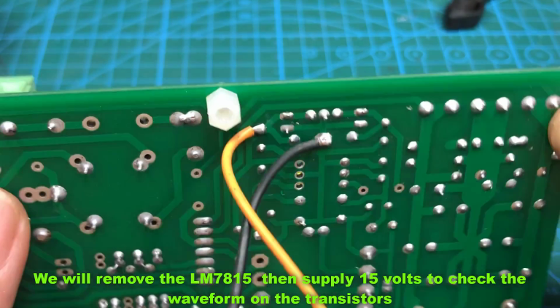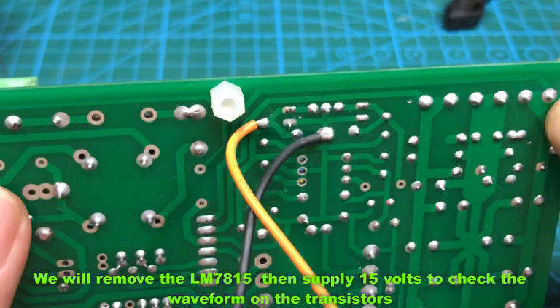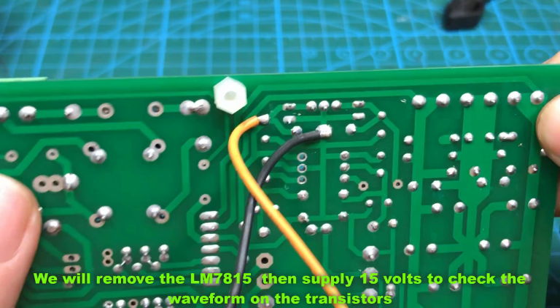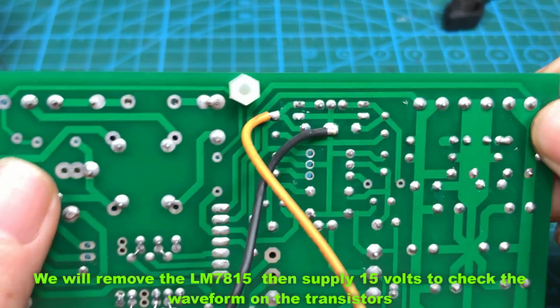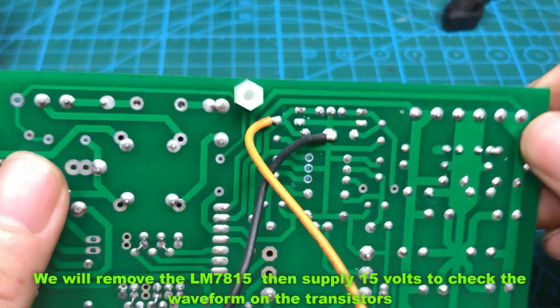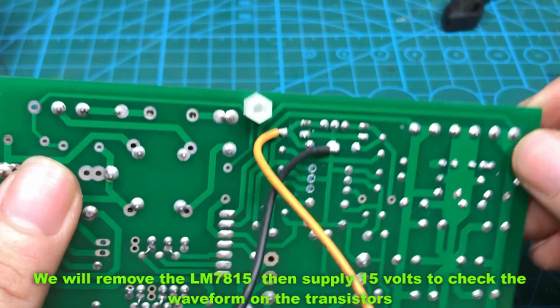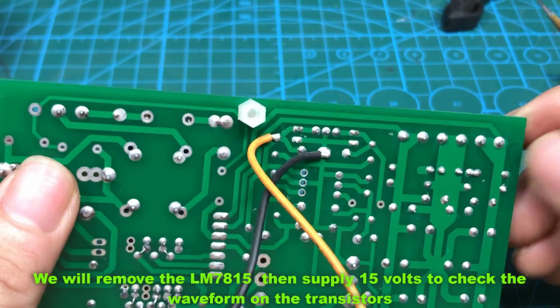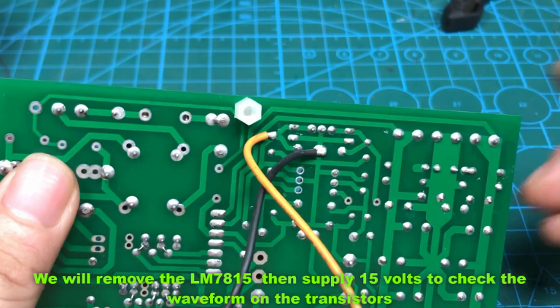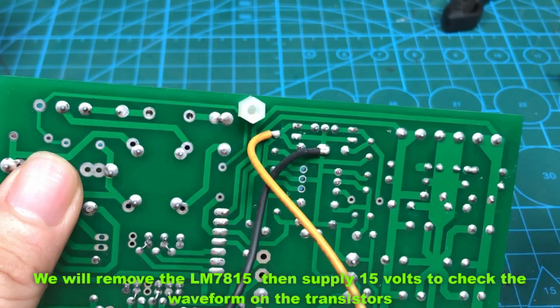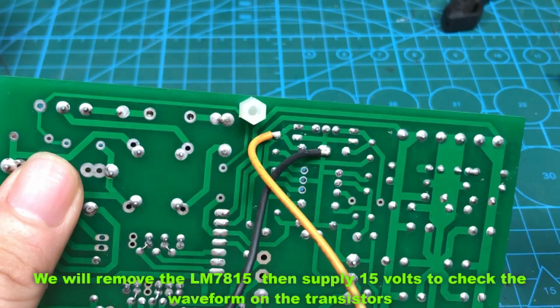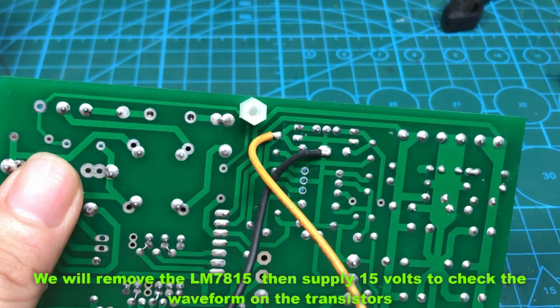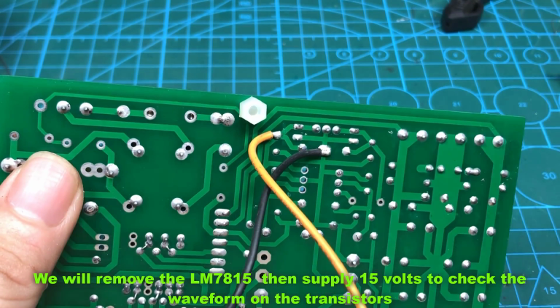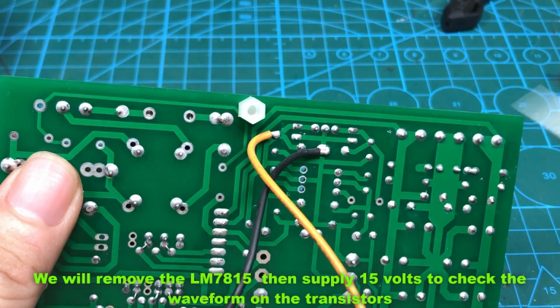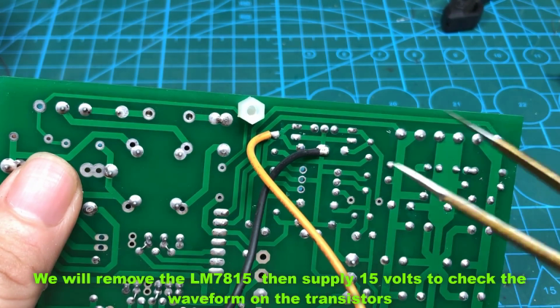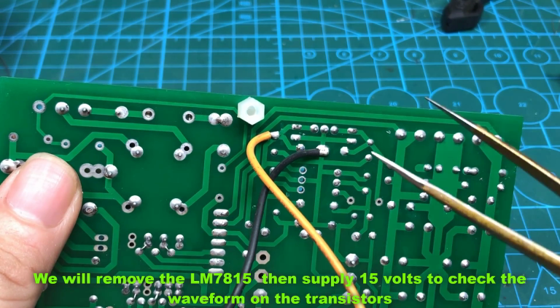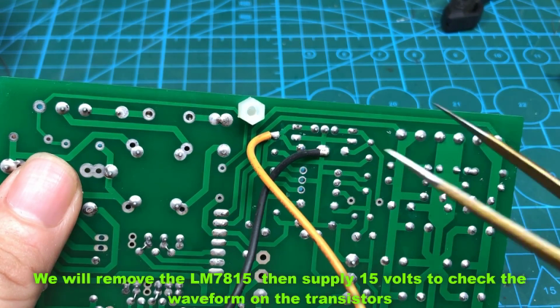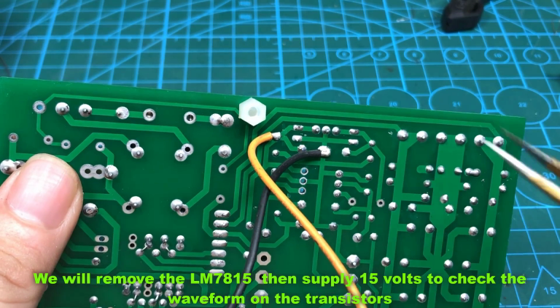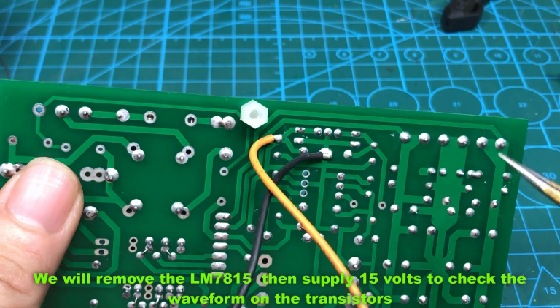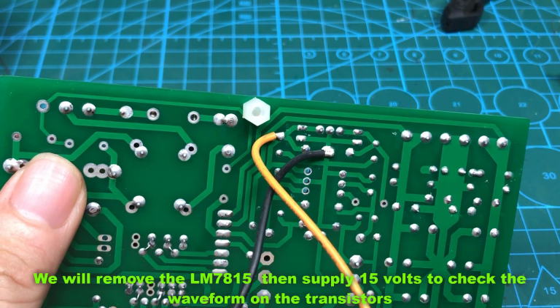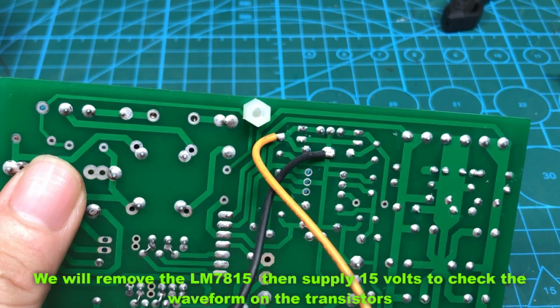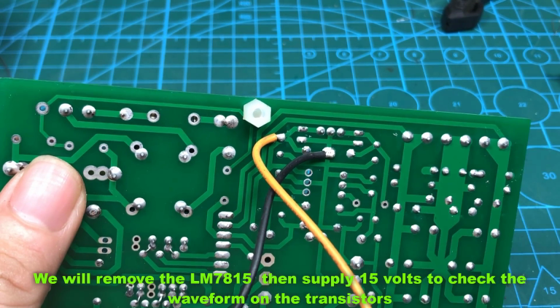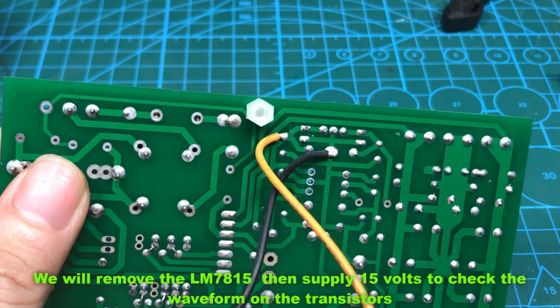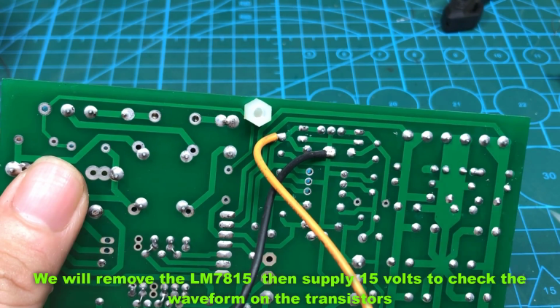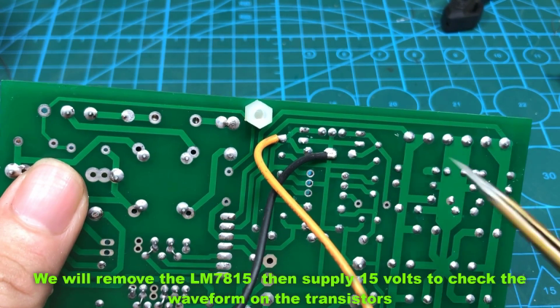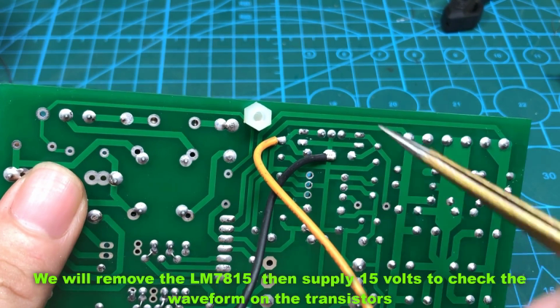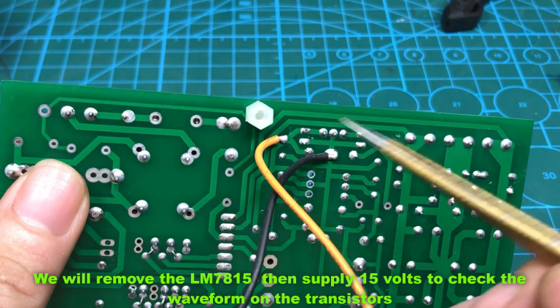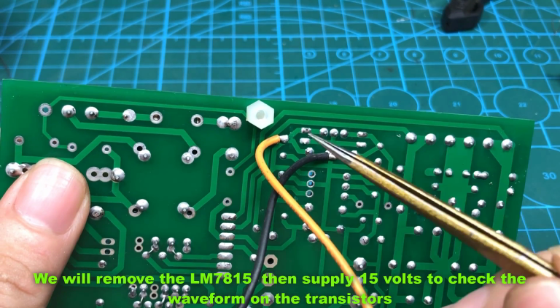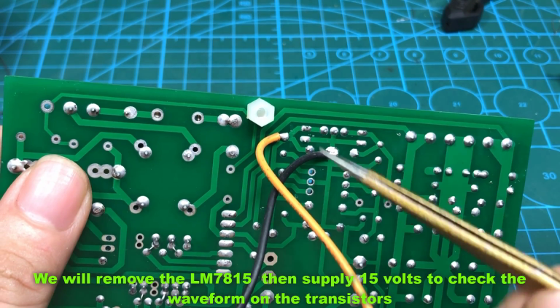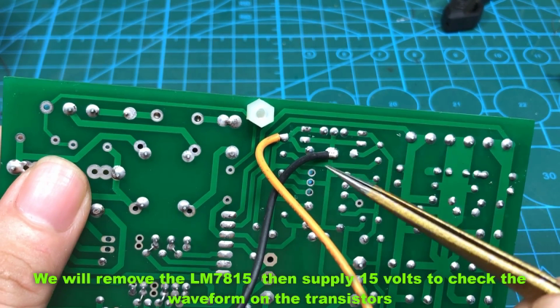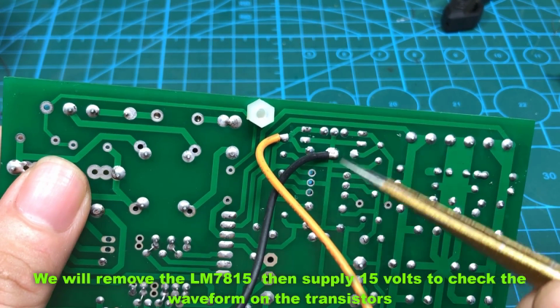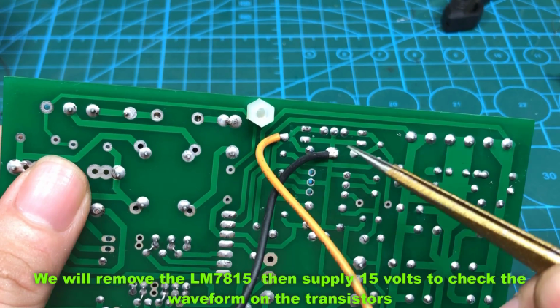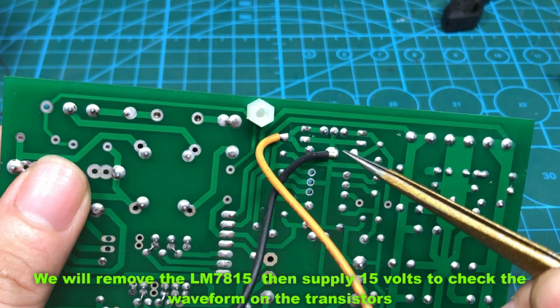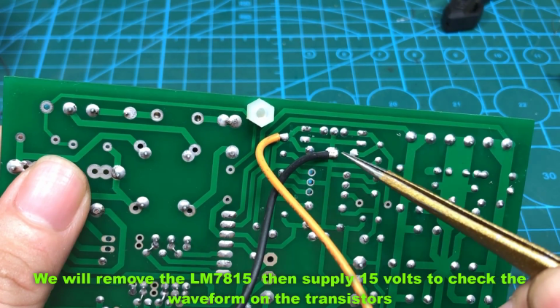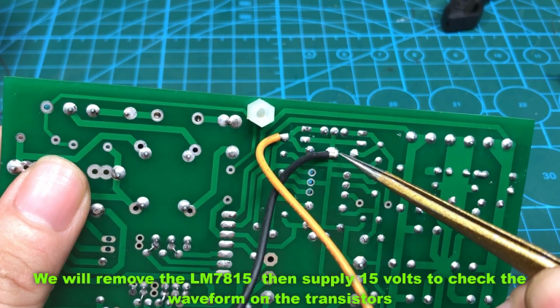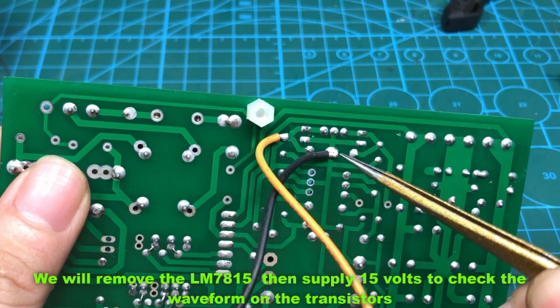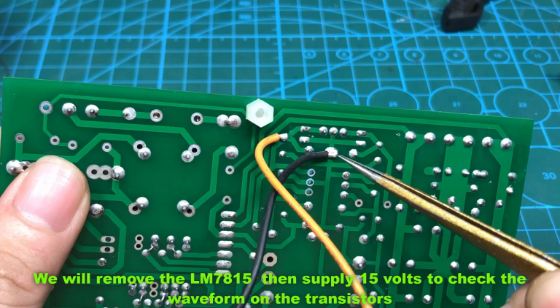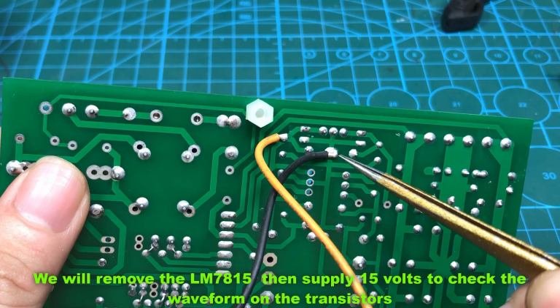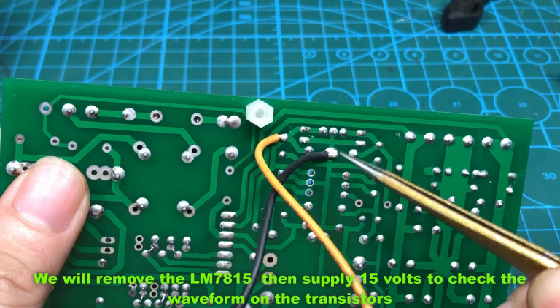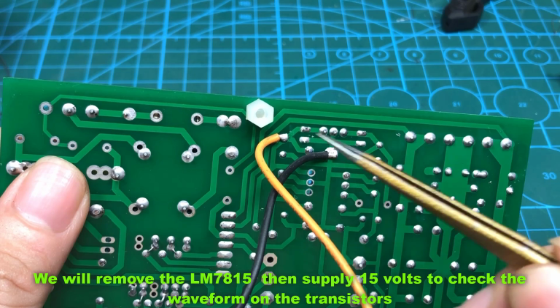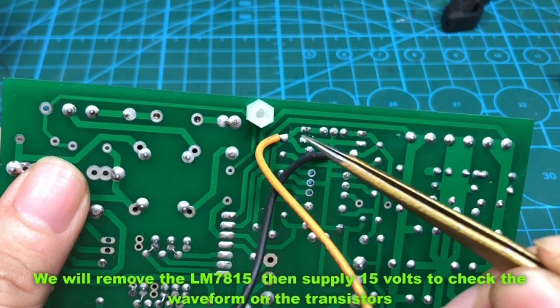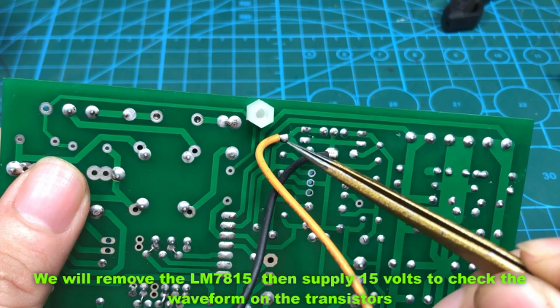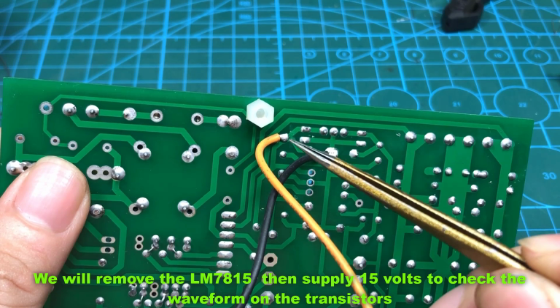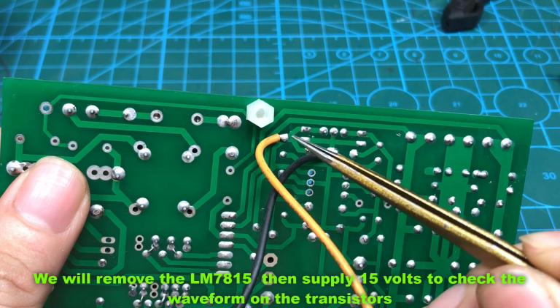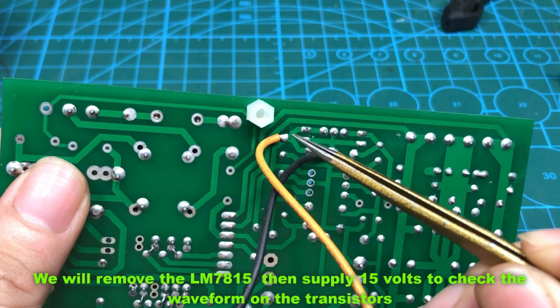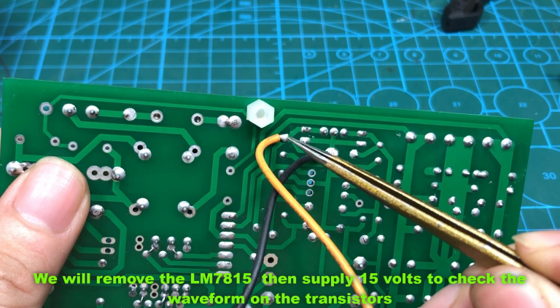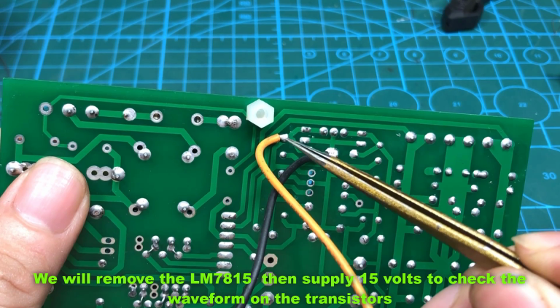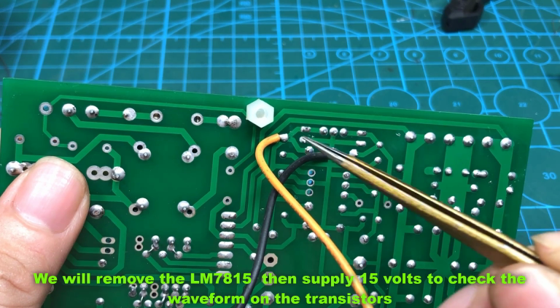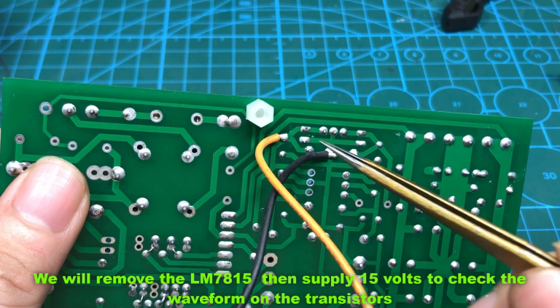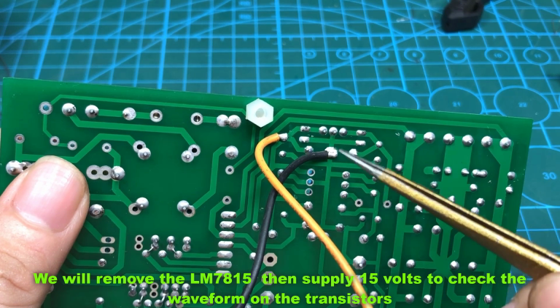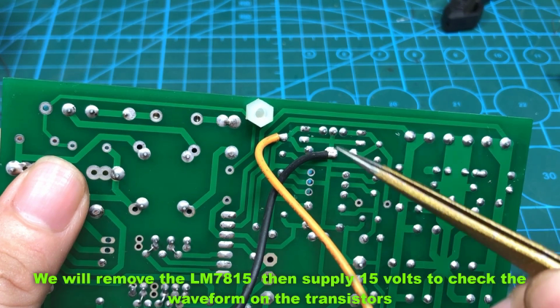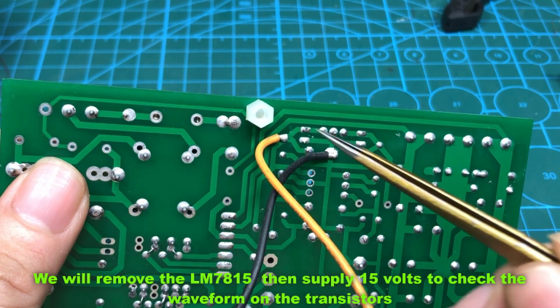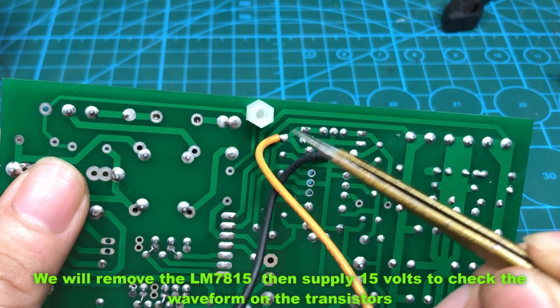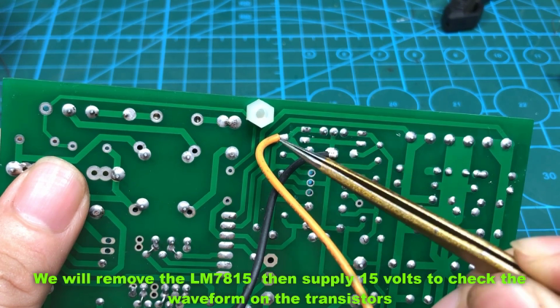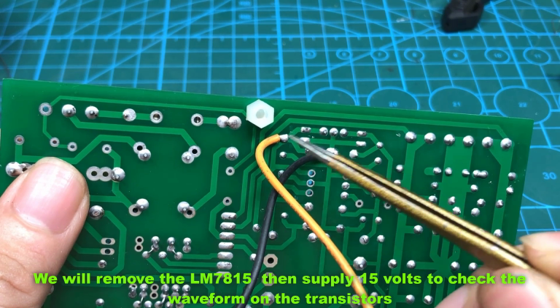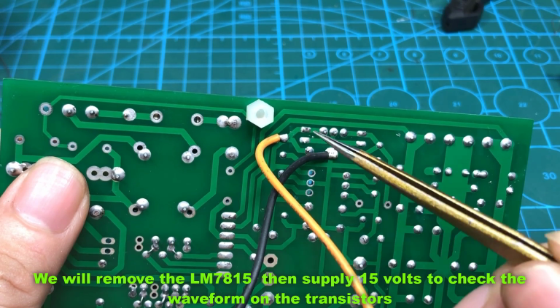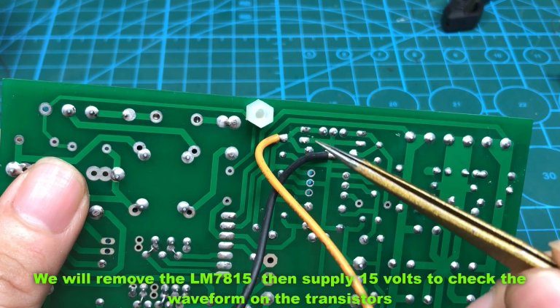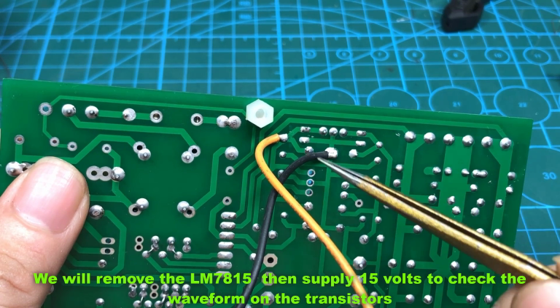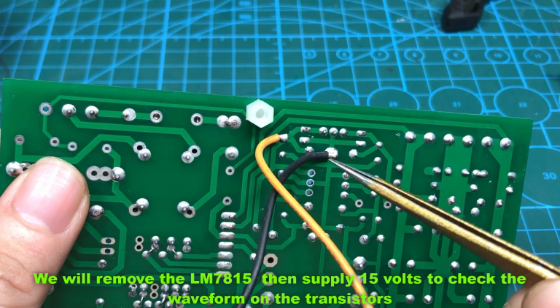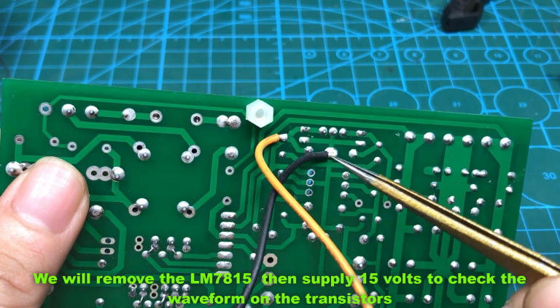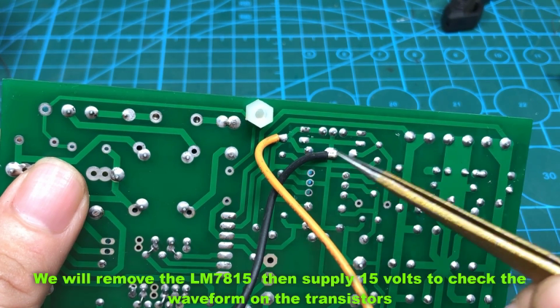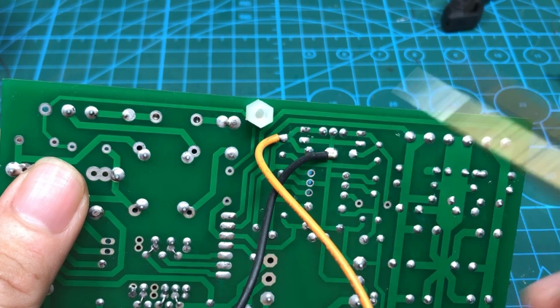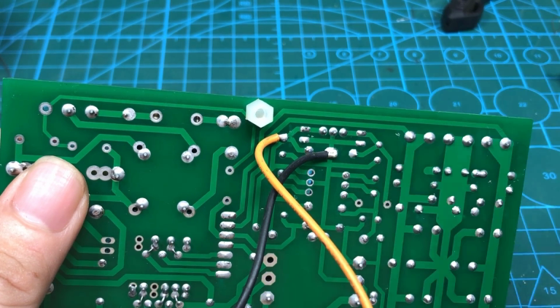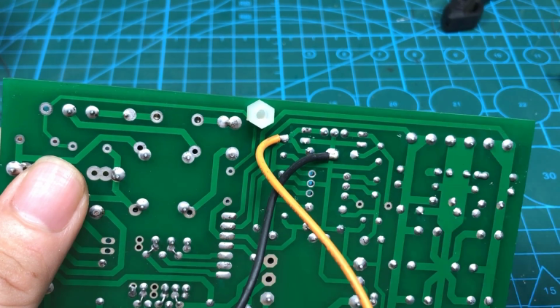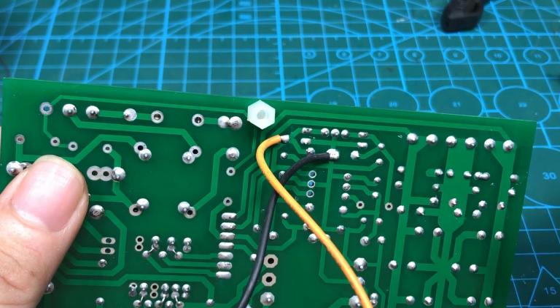We will remove the LM7815, then supply 15 volts to check the waveform on the transistors.